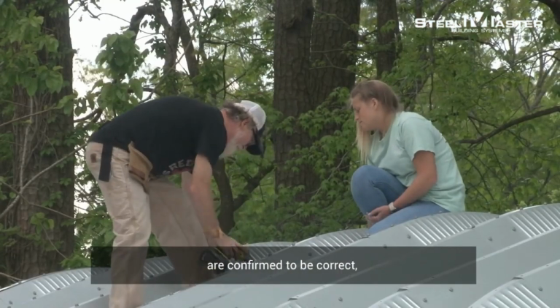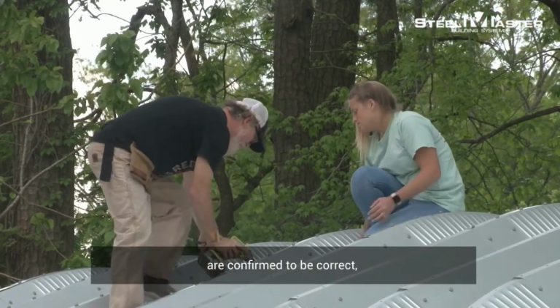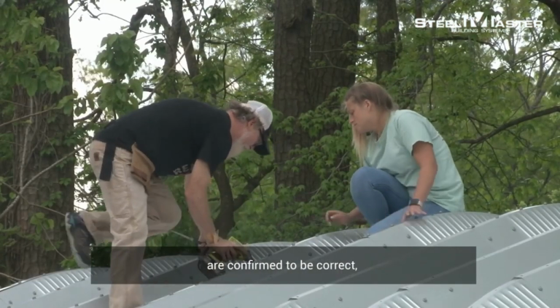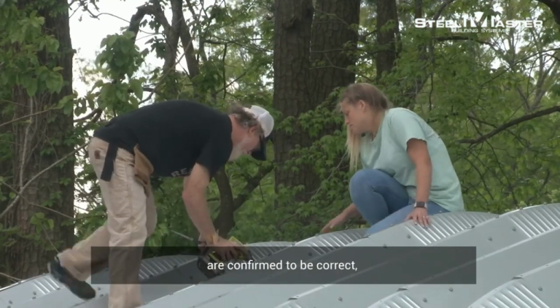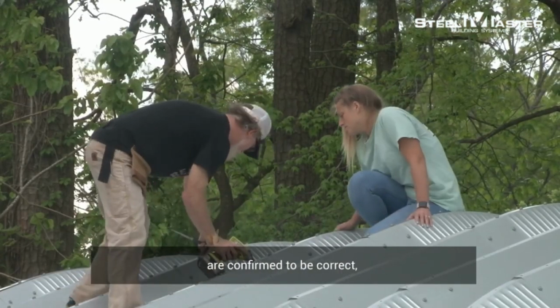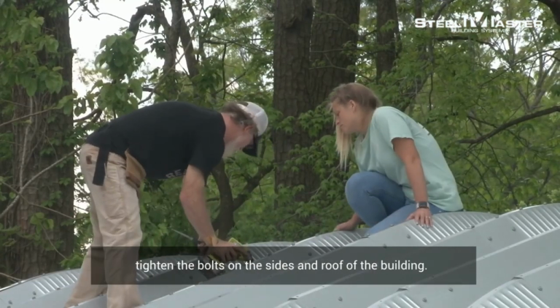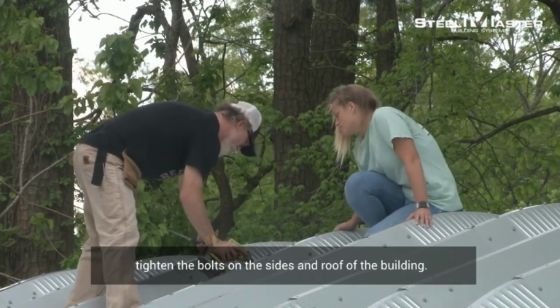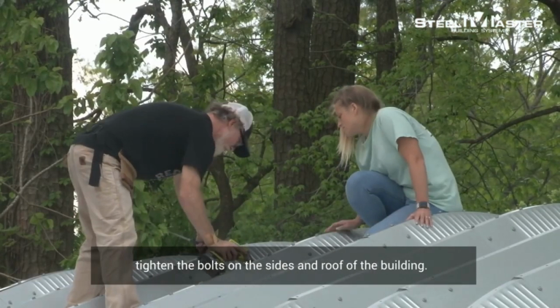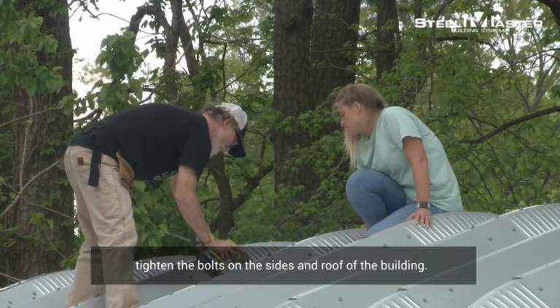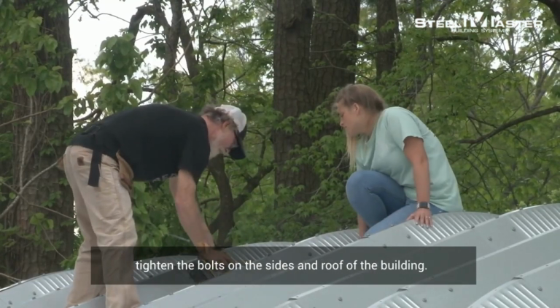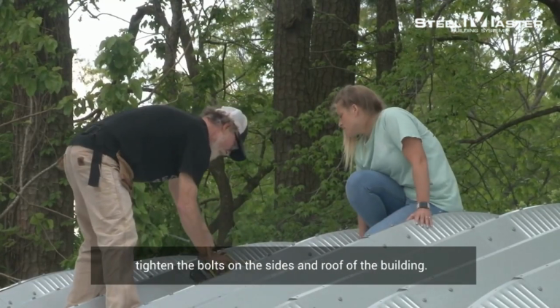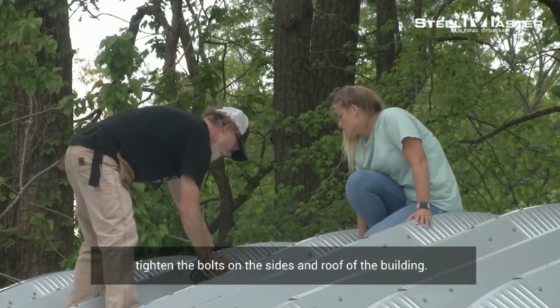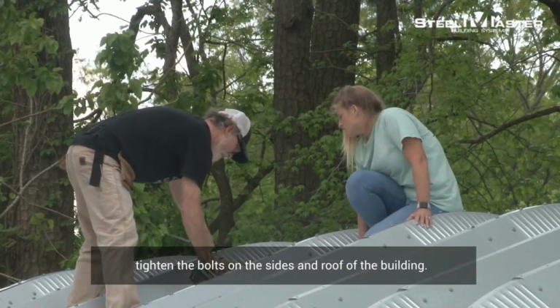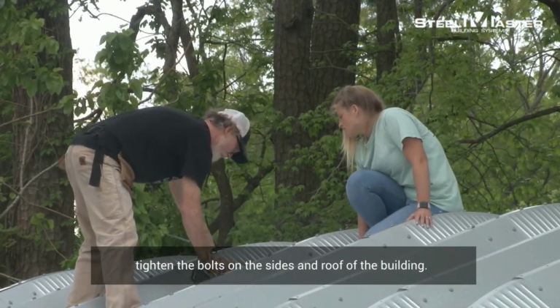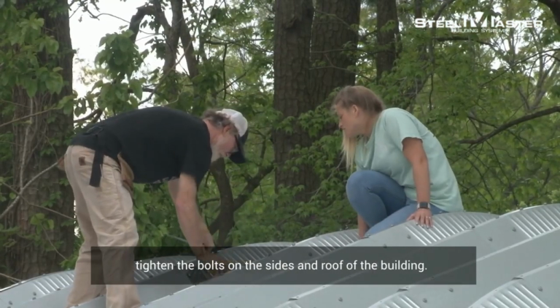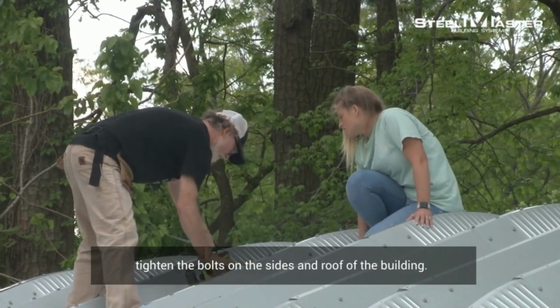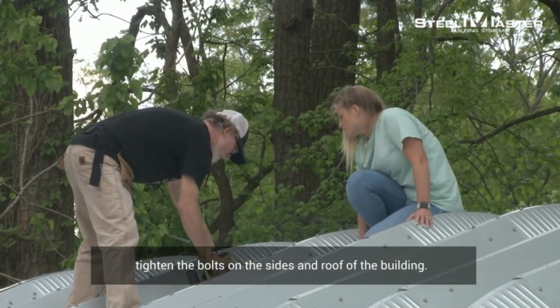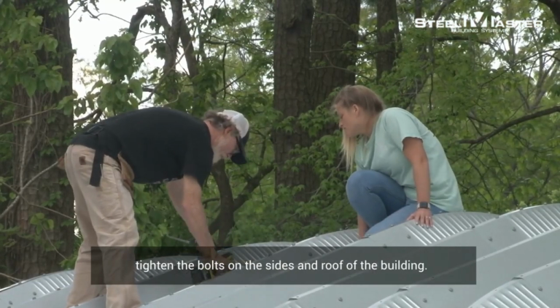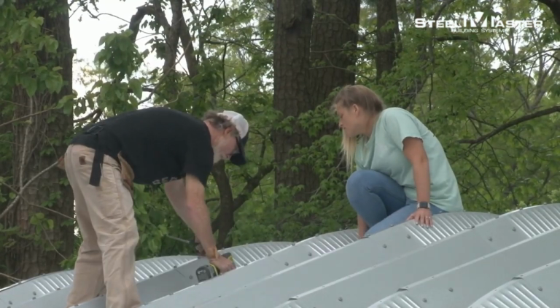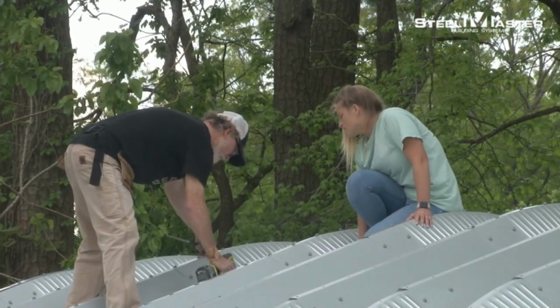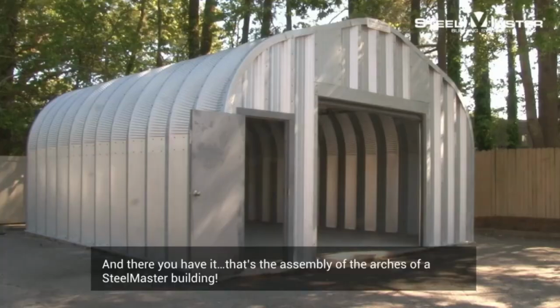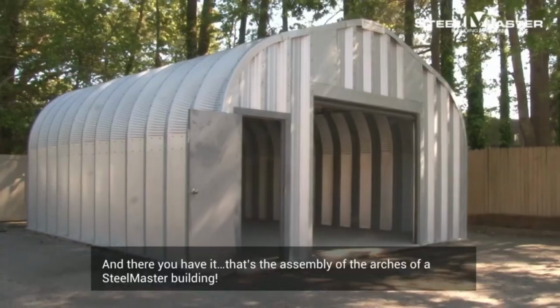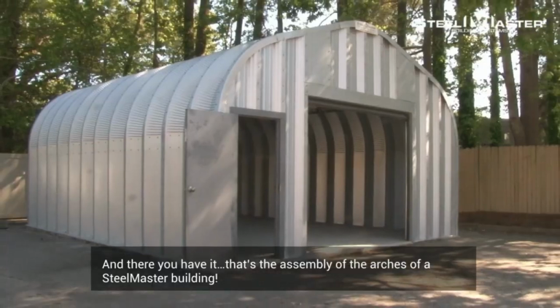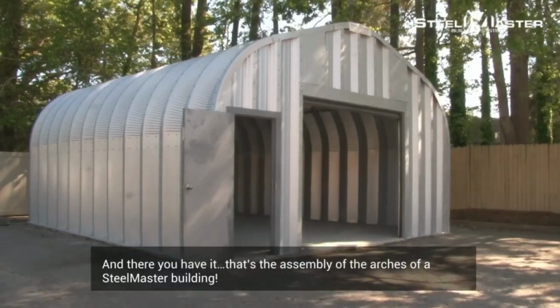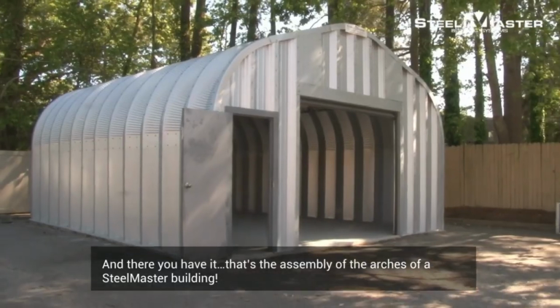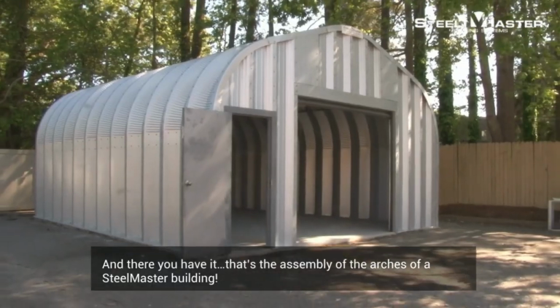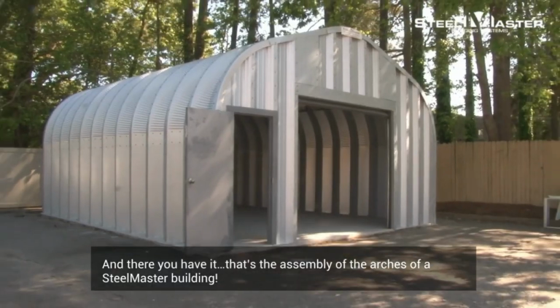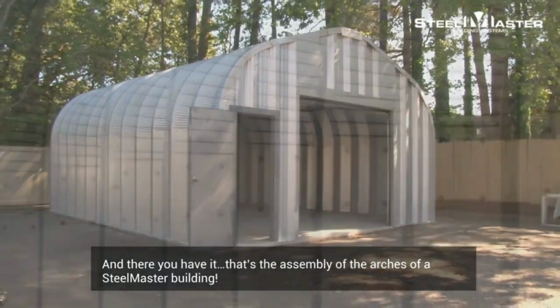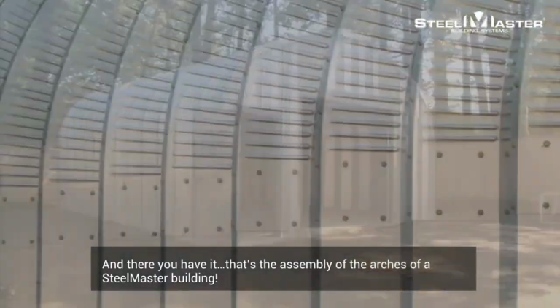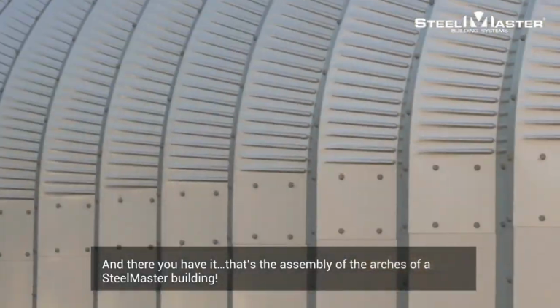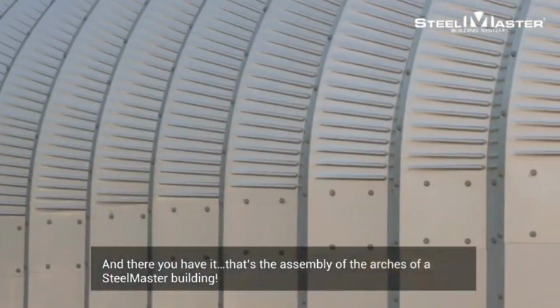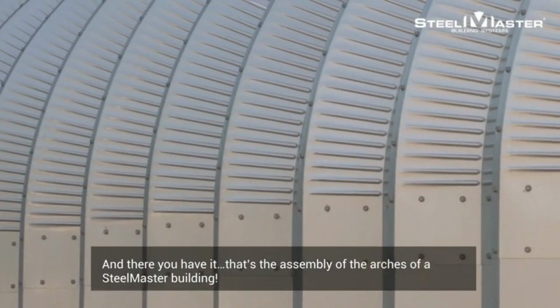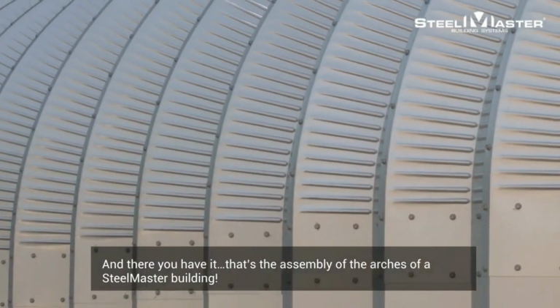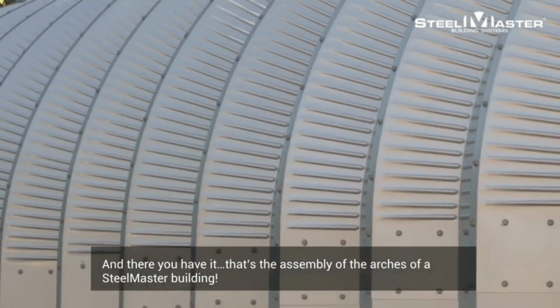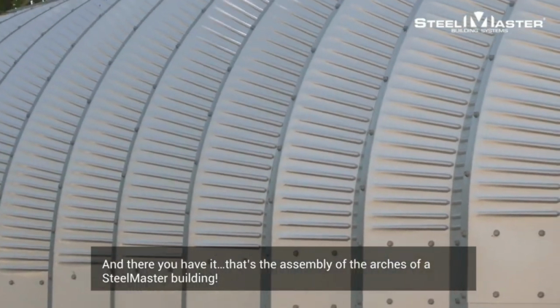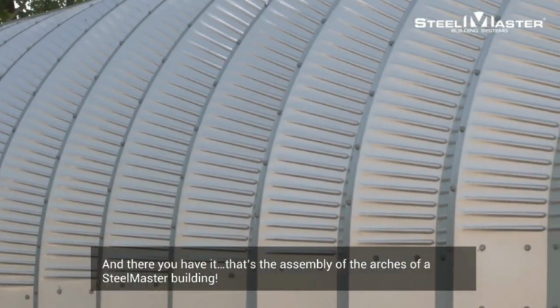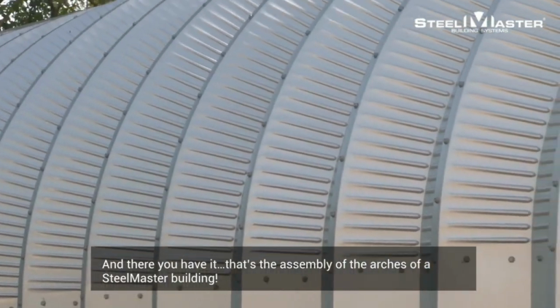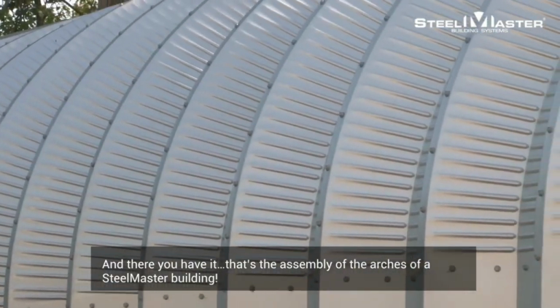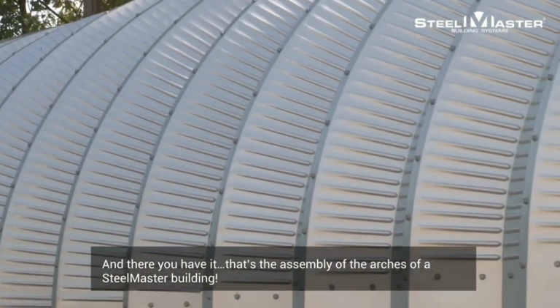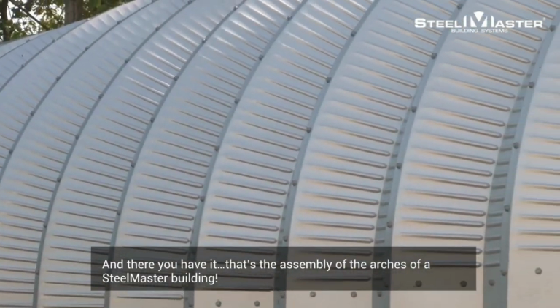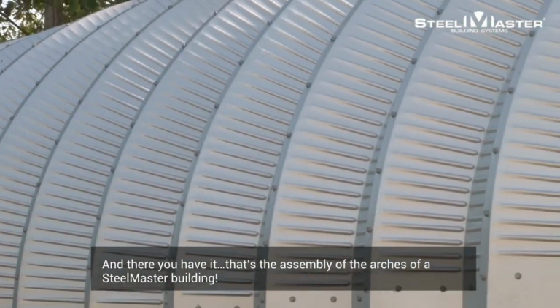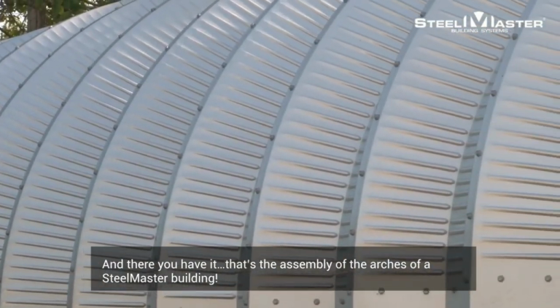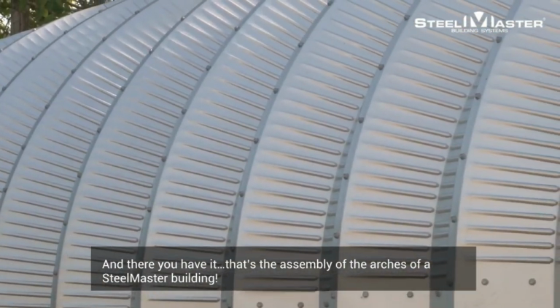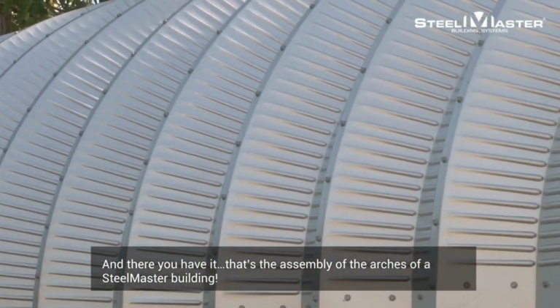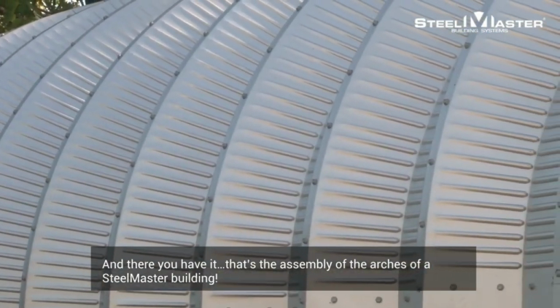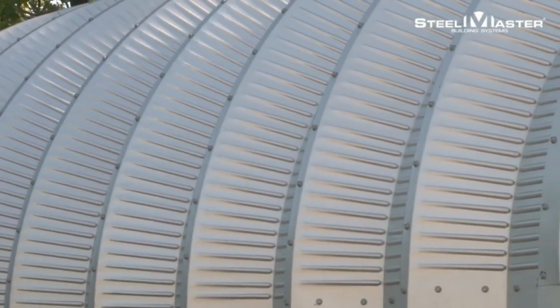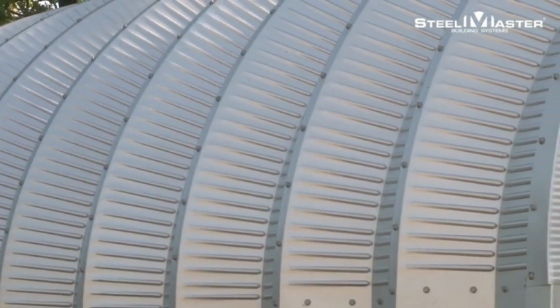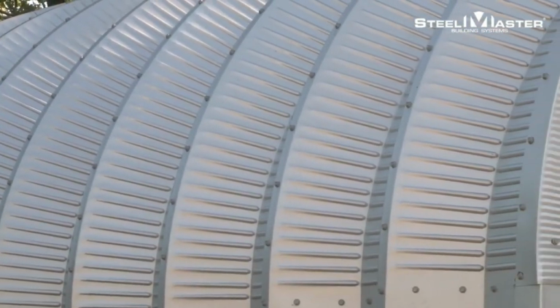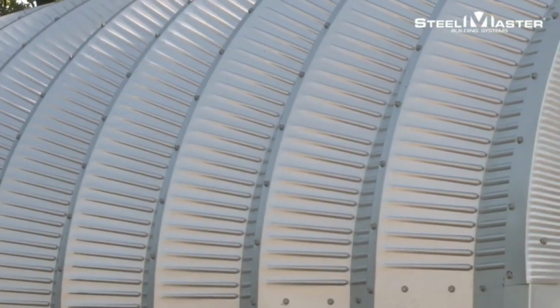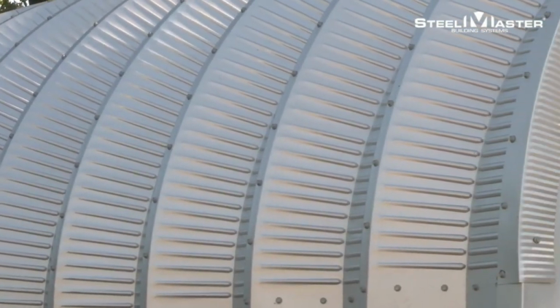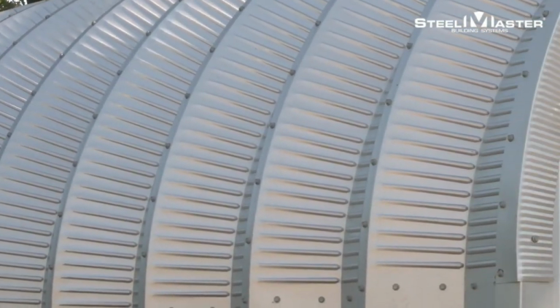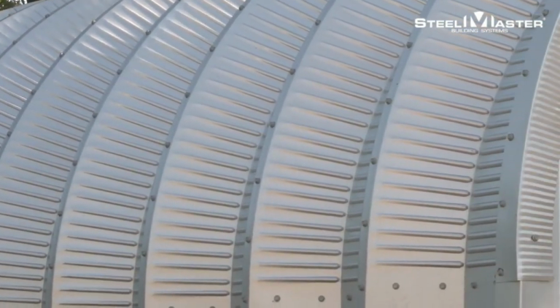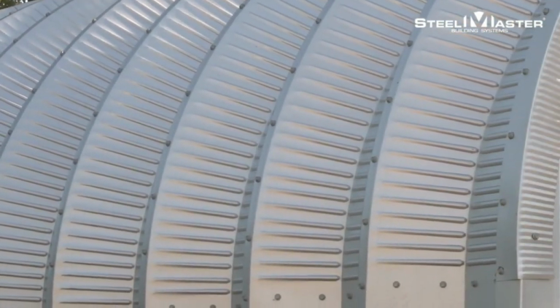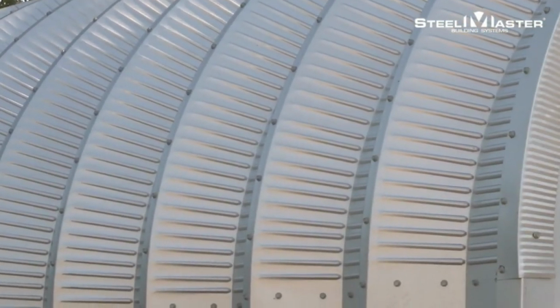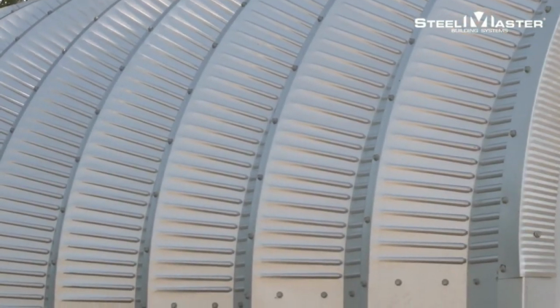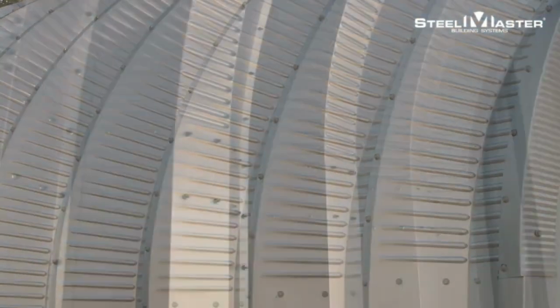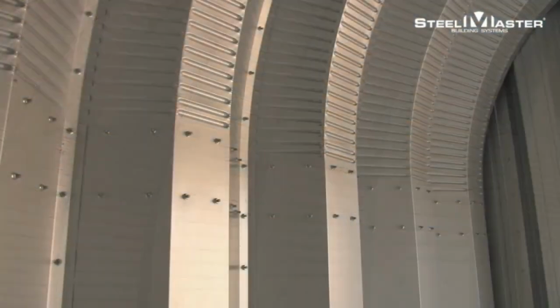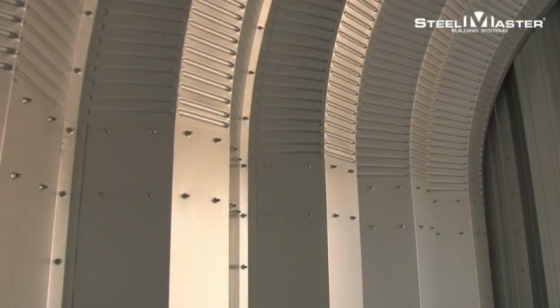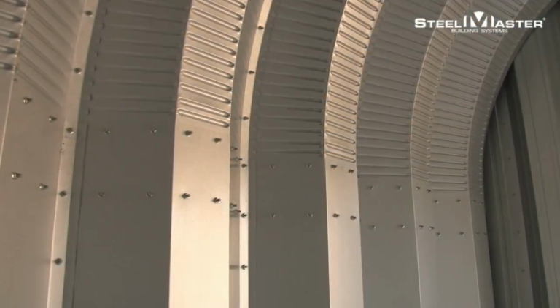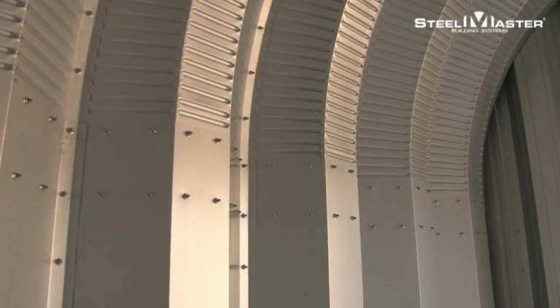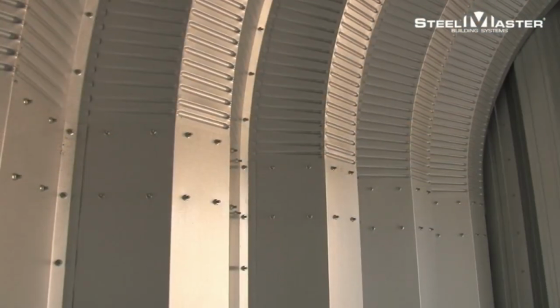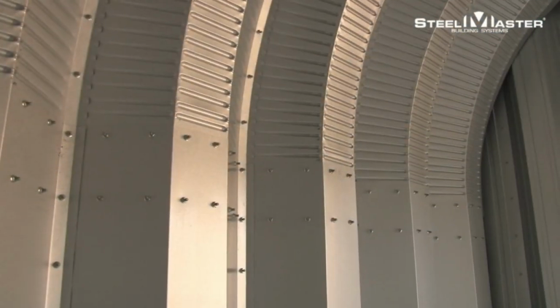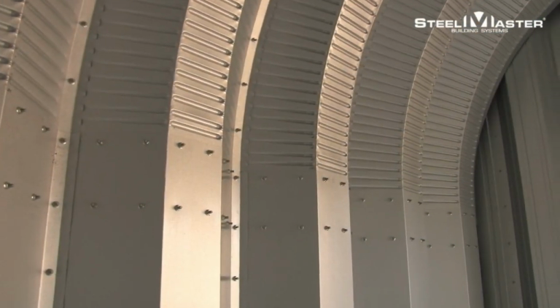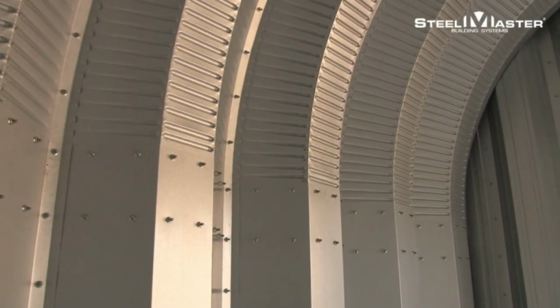If arches are damaged, you can purchase individual panels to replace them without having to disassemble your entire building.